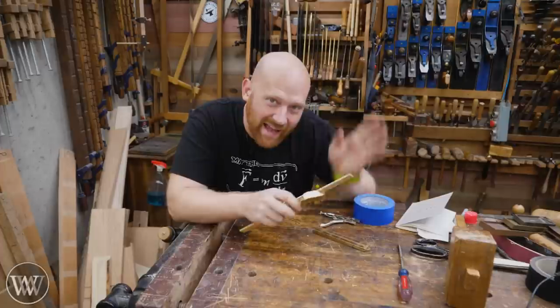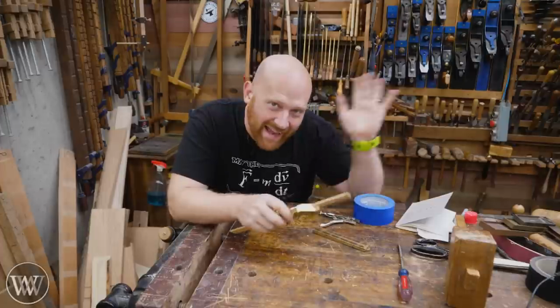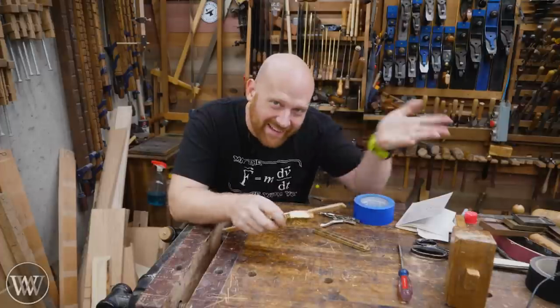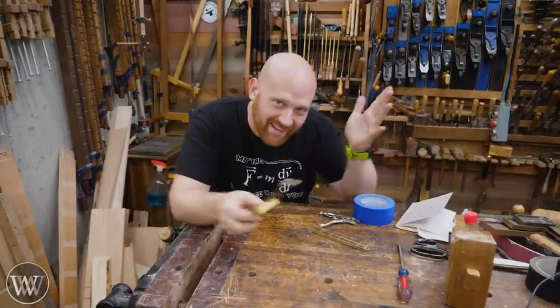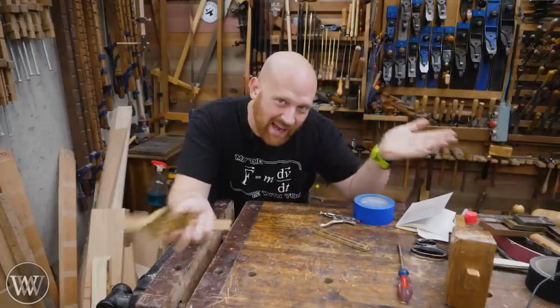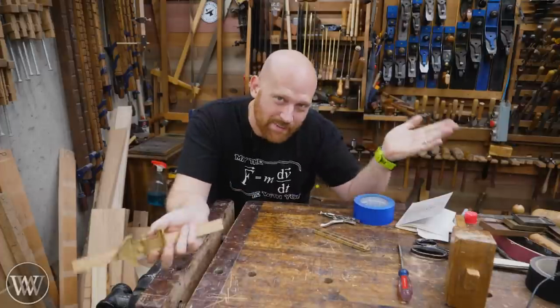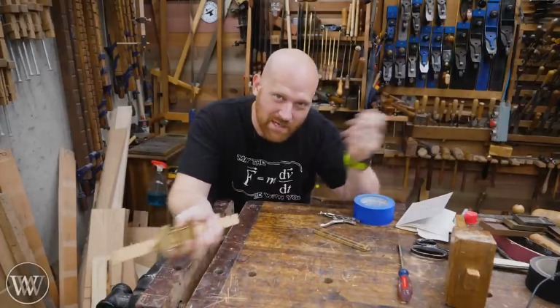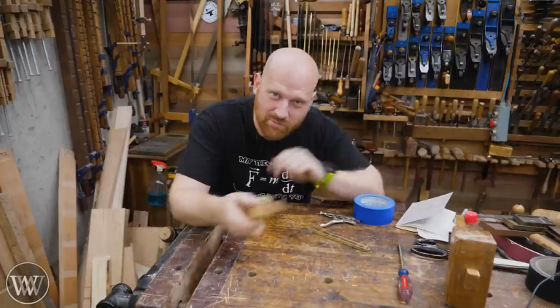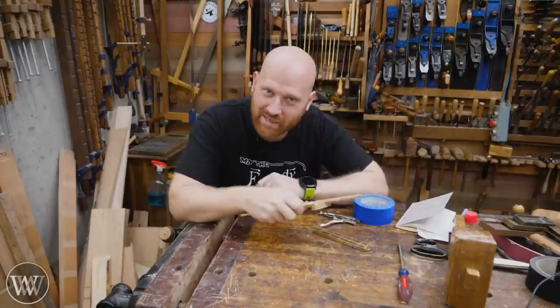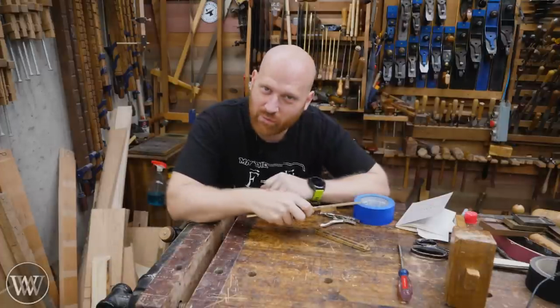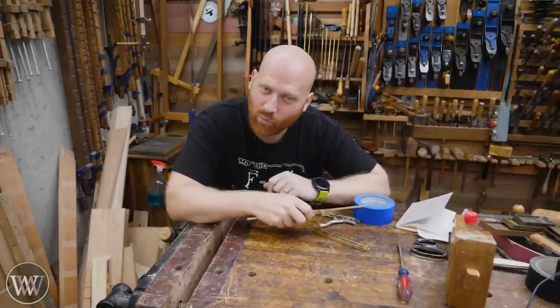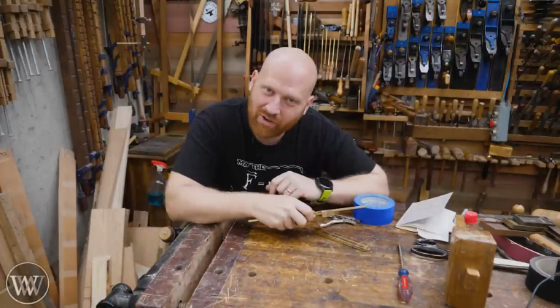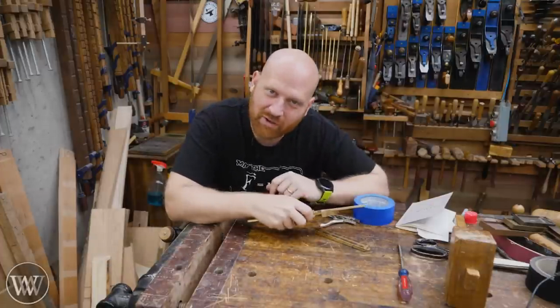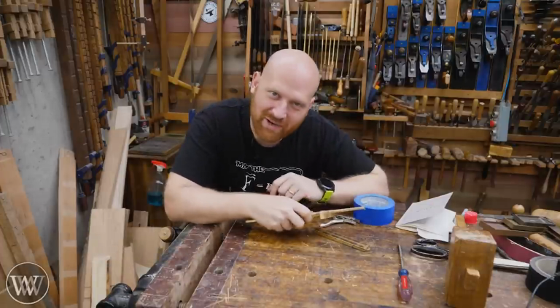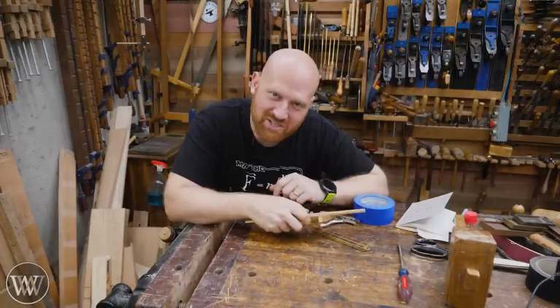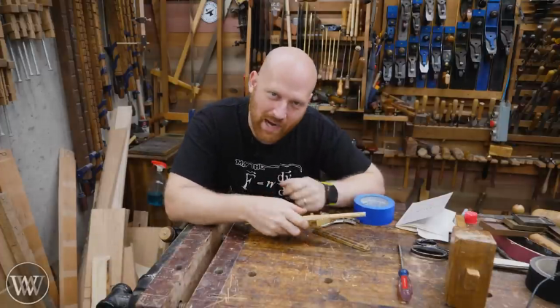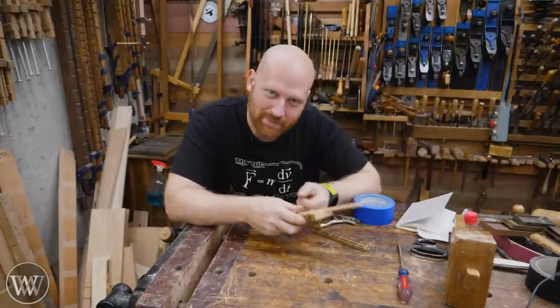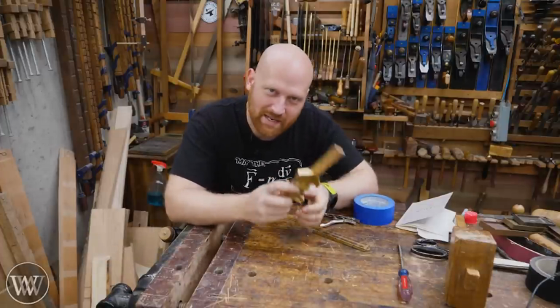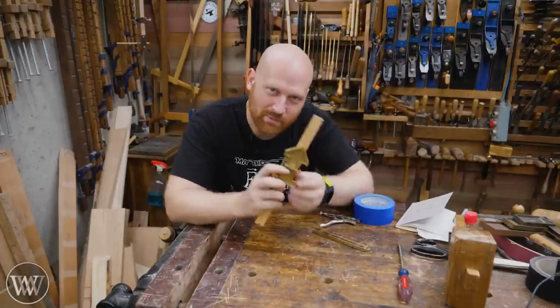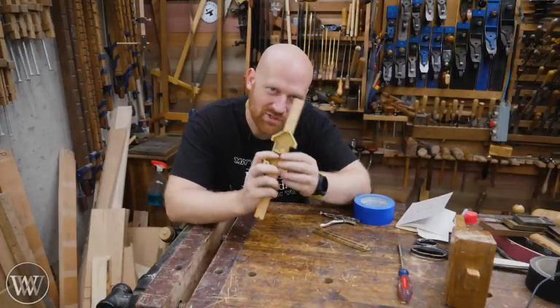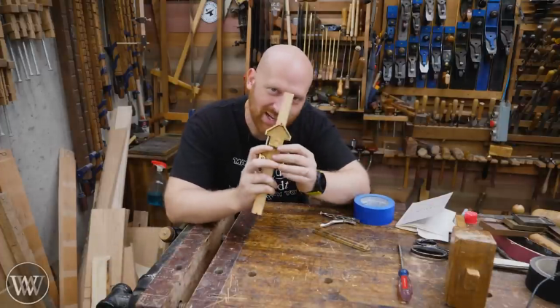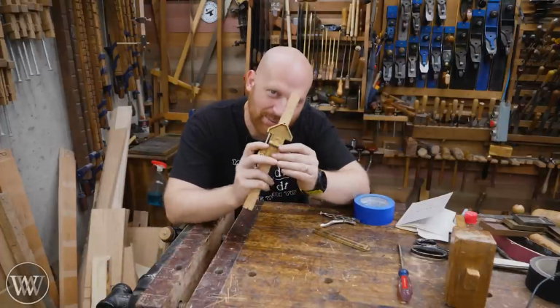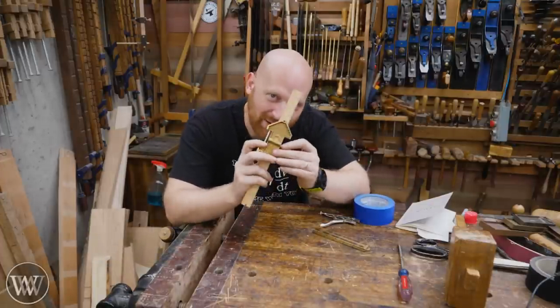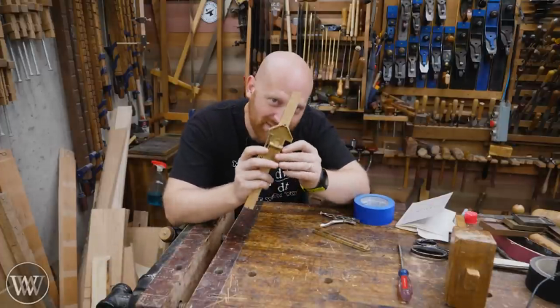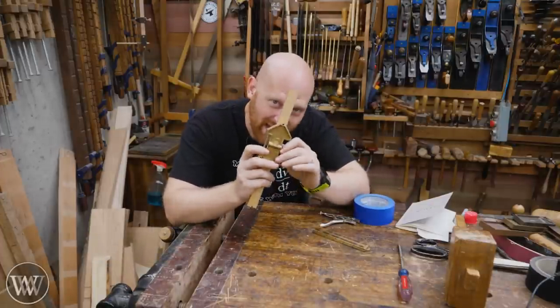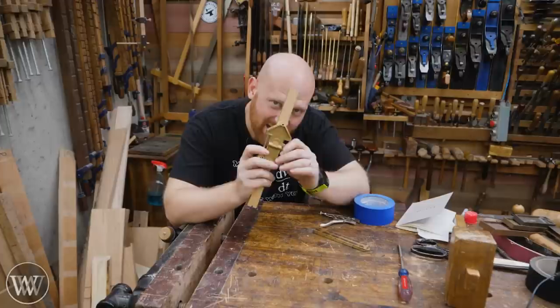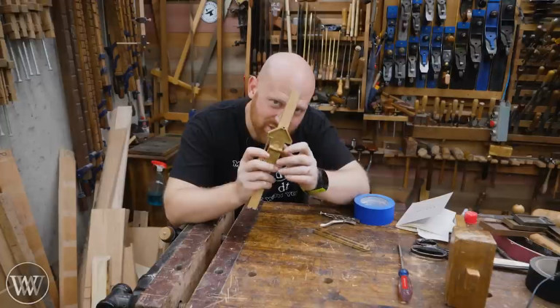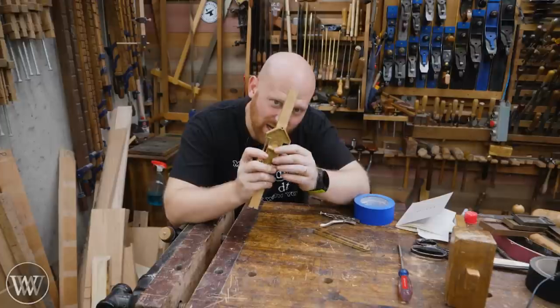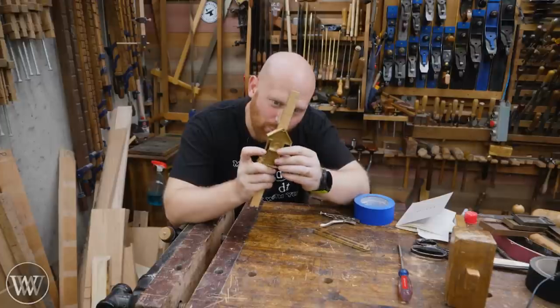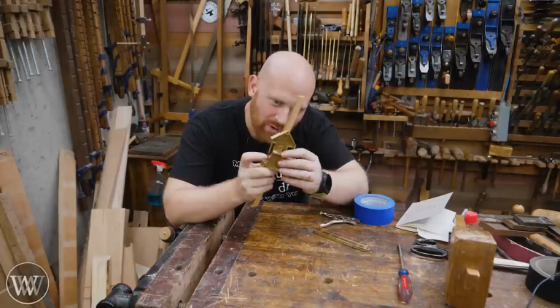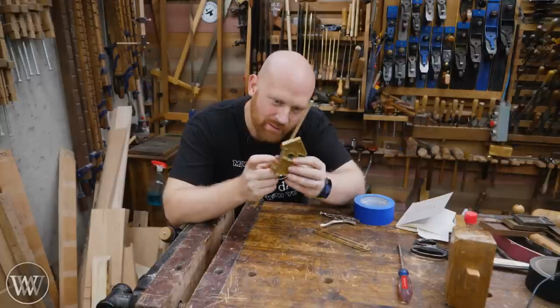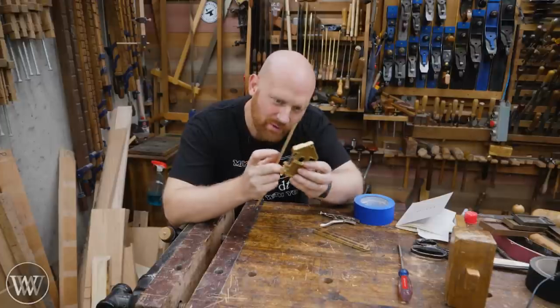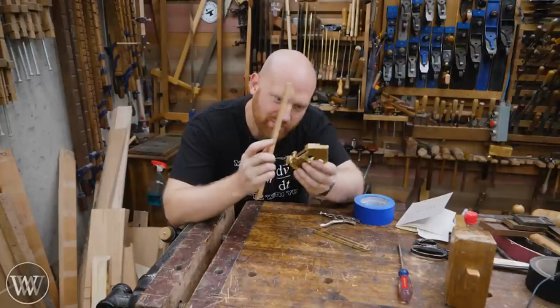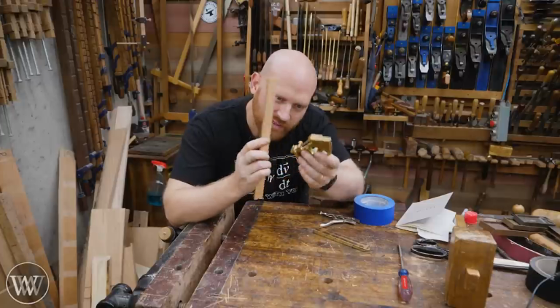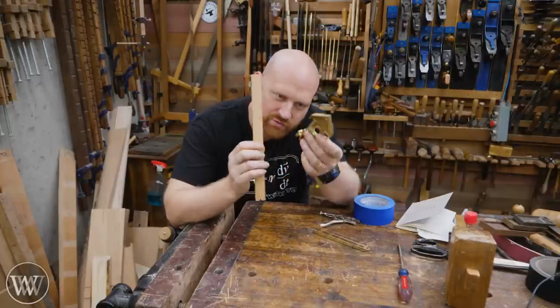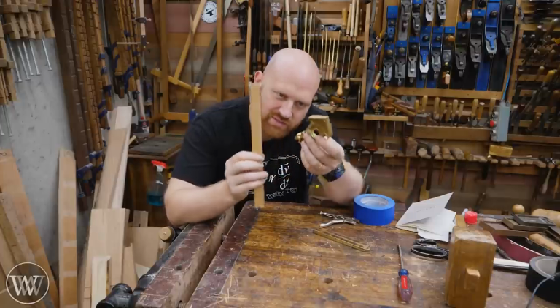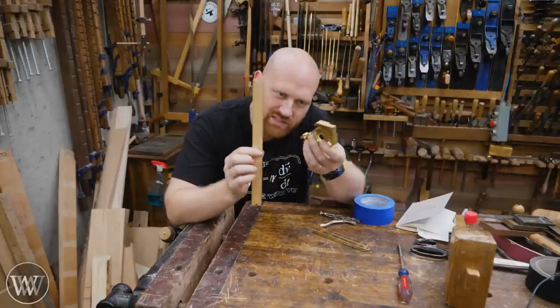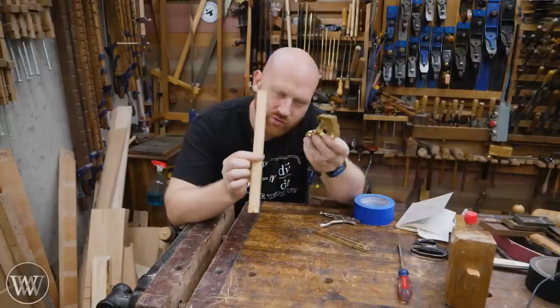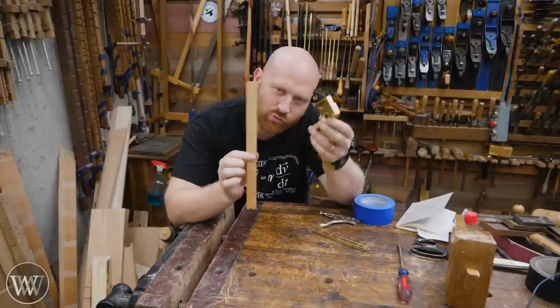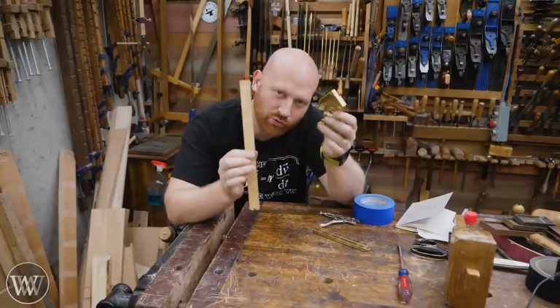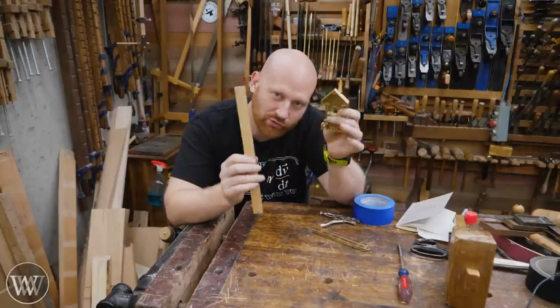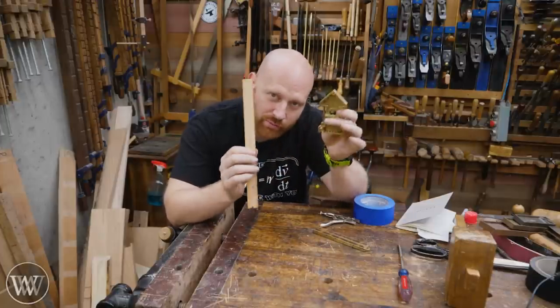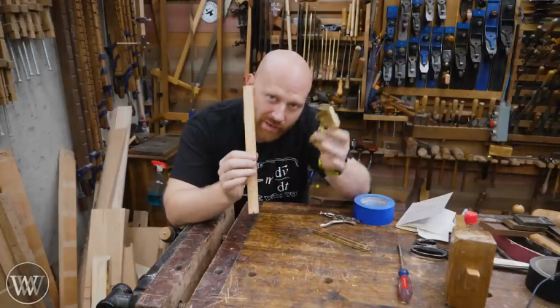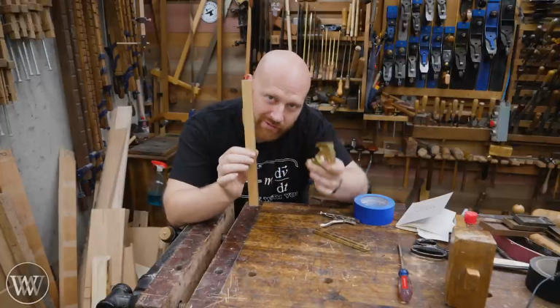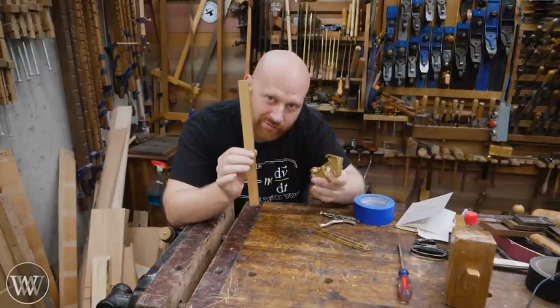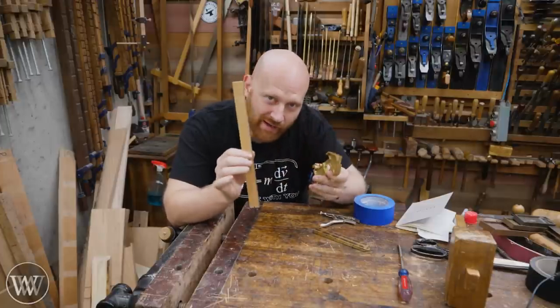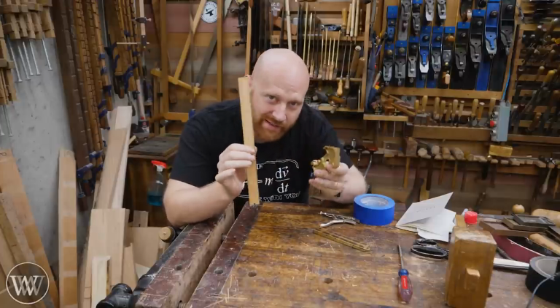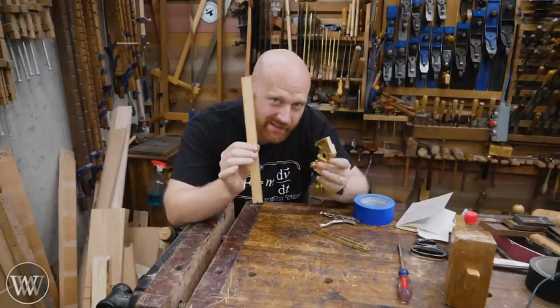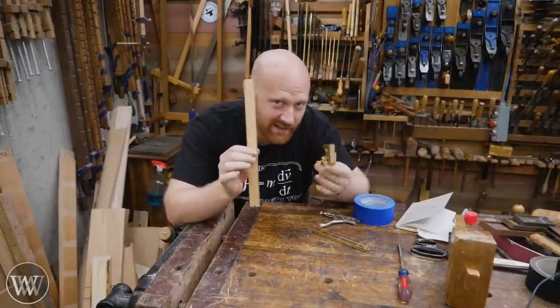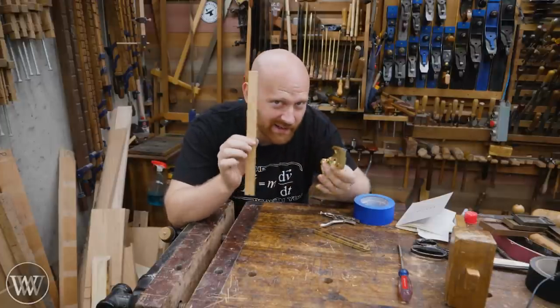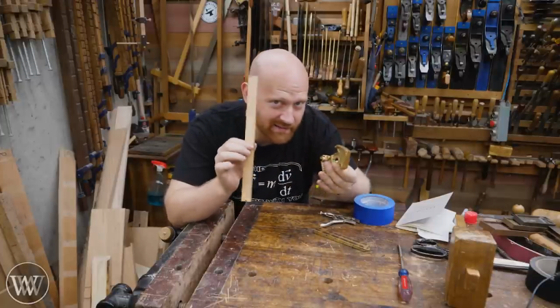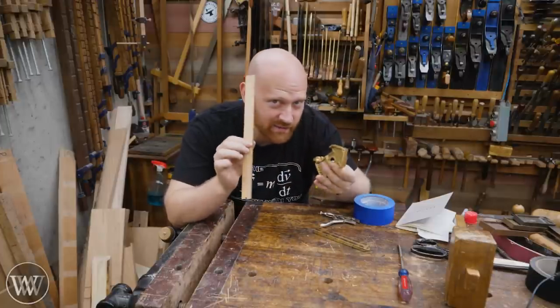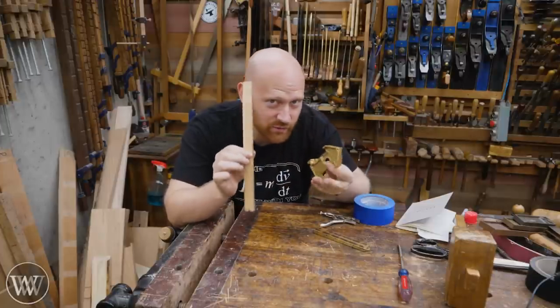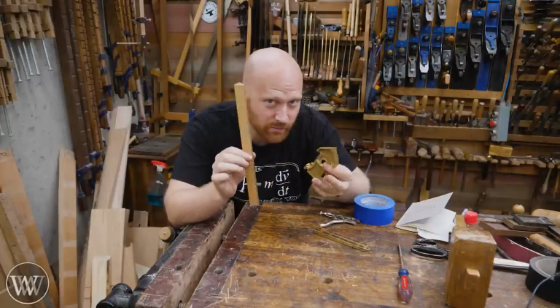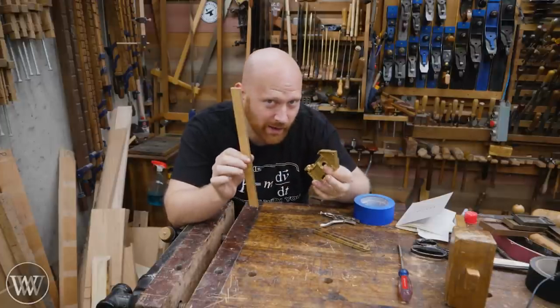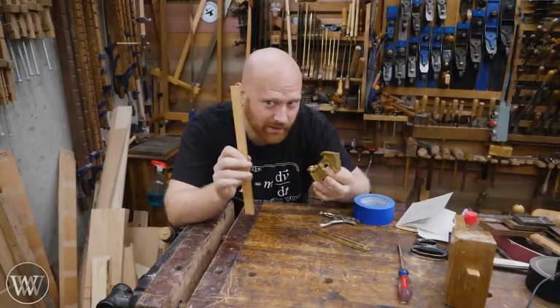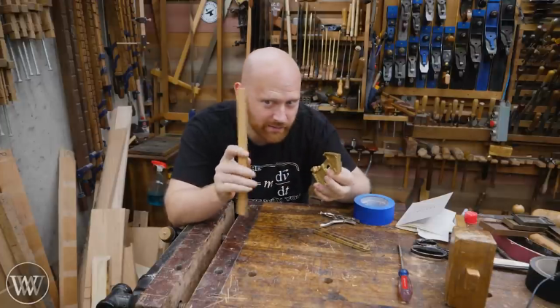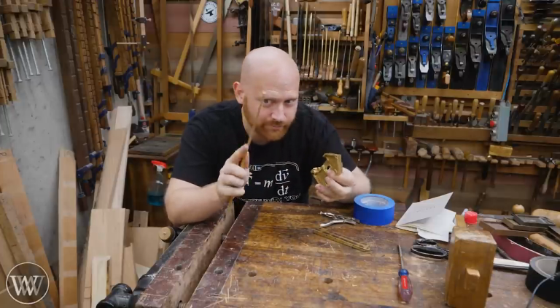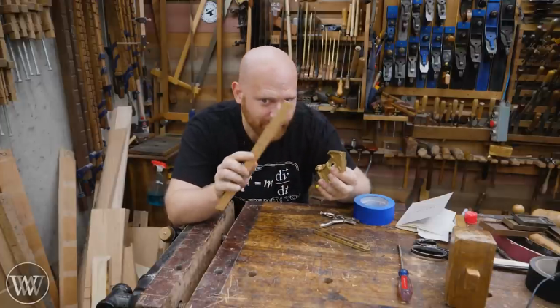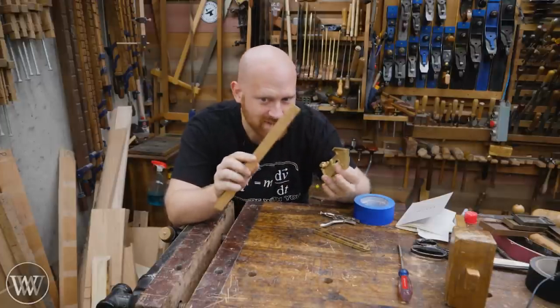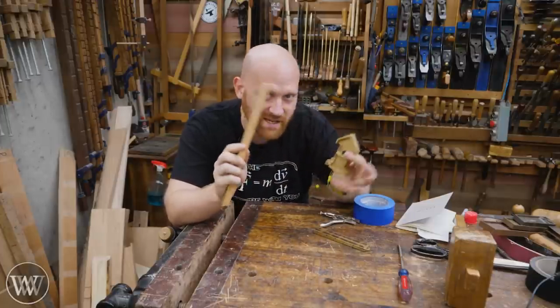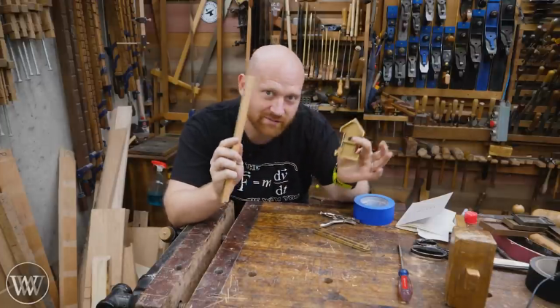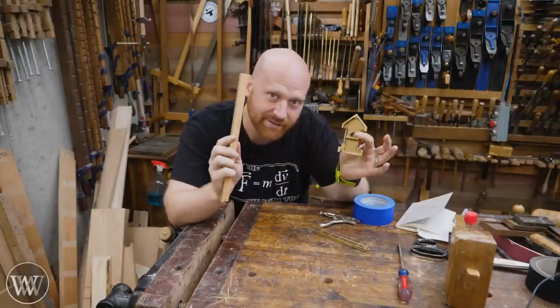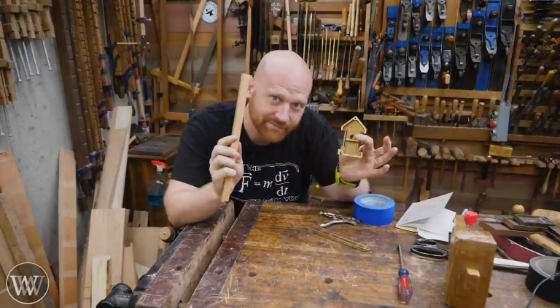Hey y'all, I'm James Wright. Welcome to my shop today. We're talking about the Odd Job — one of the most interesting tools you might find in an antique toolbox. Let's dive in.